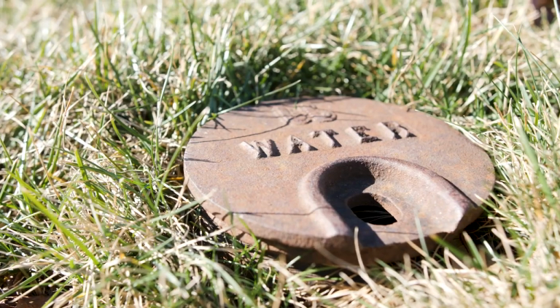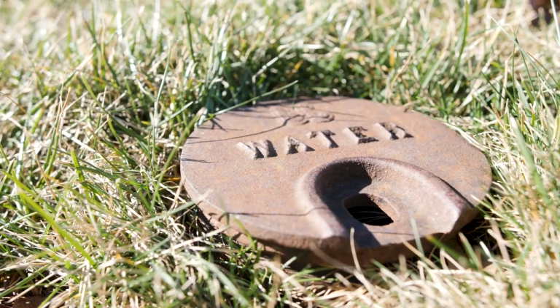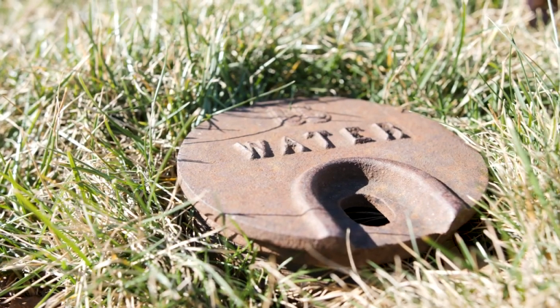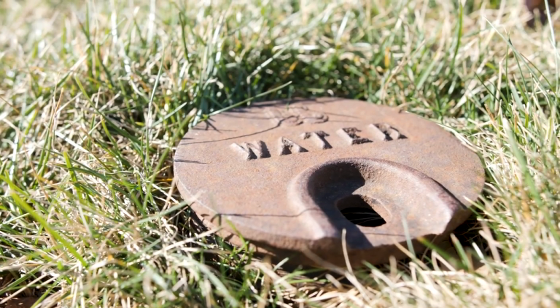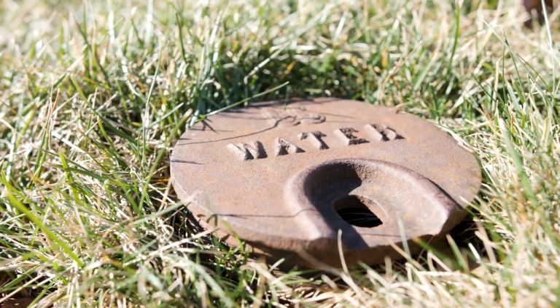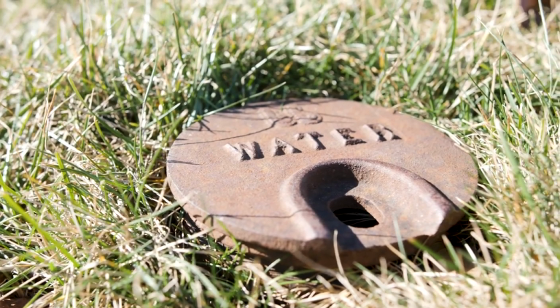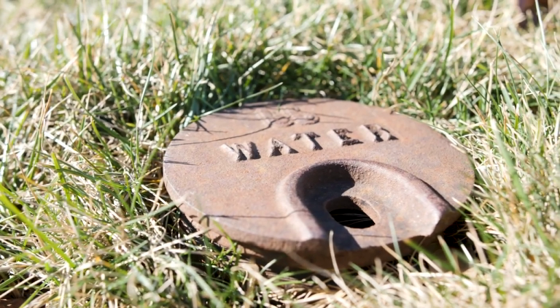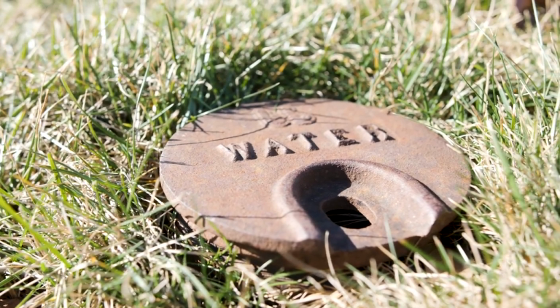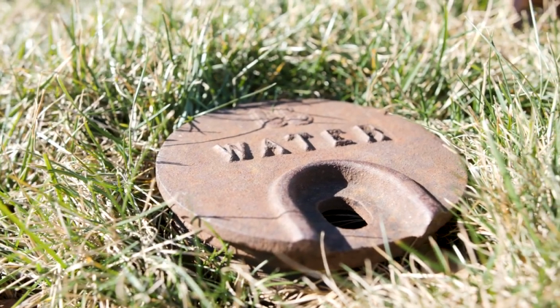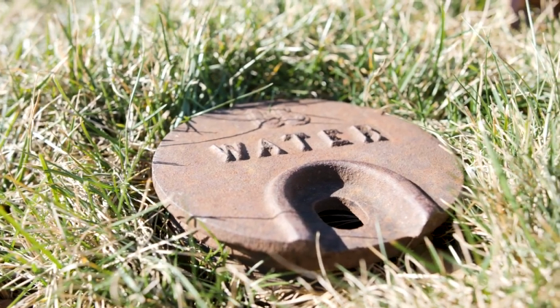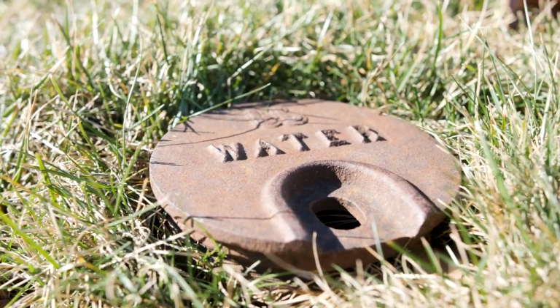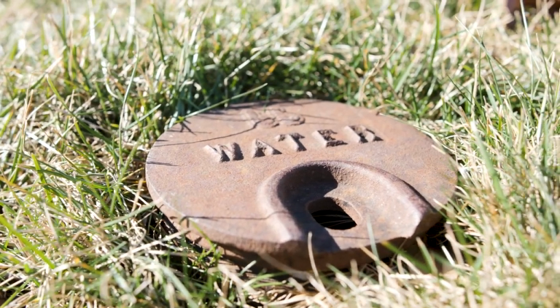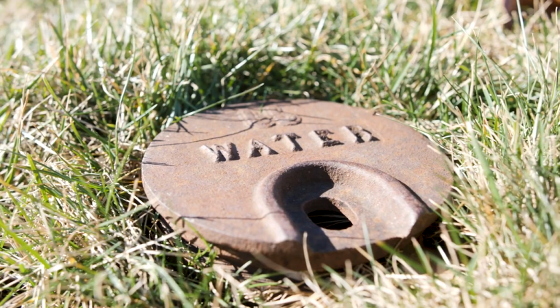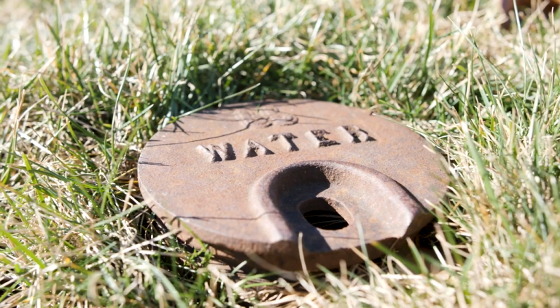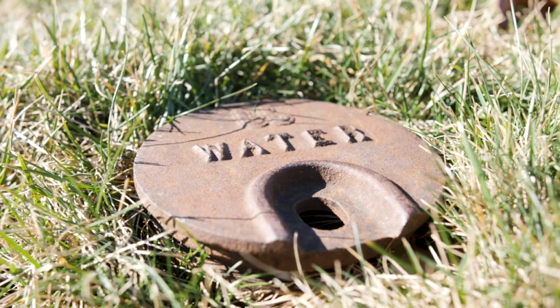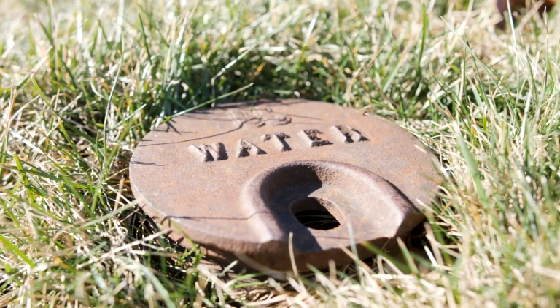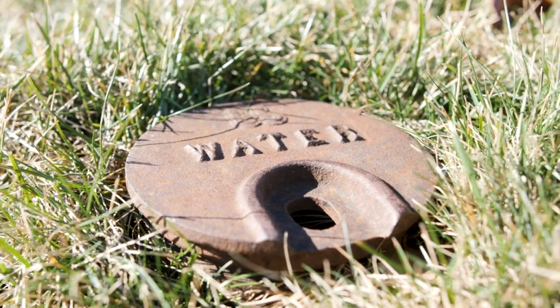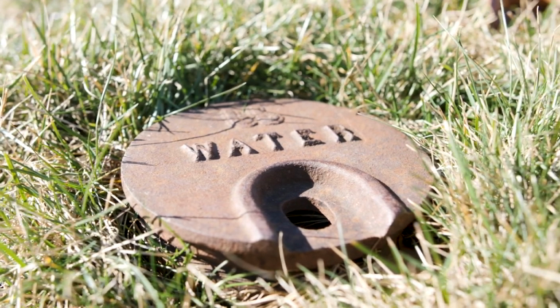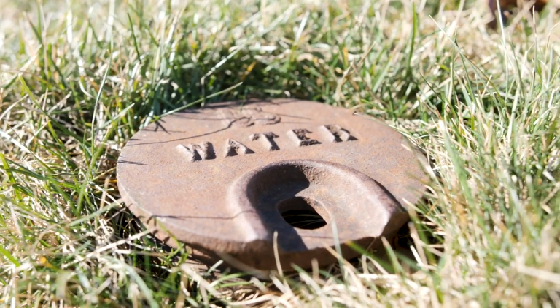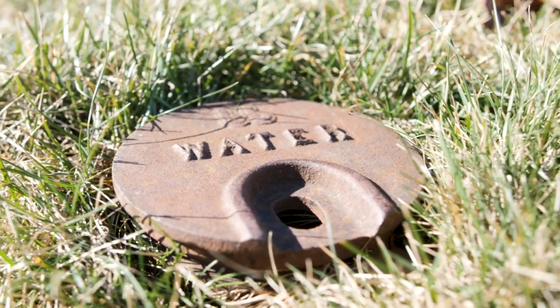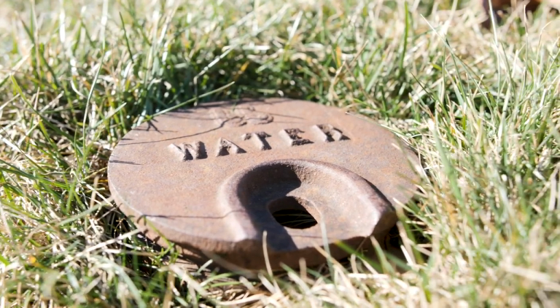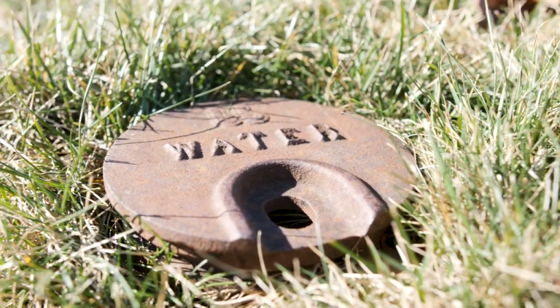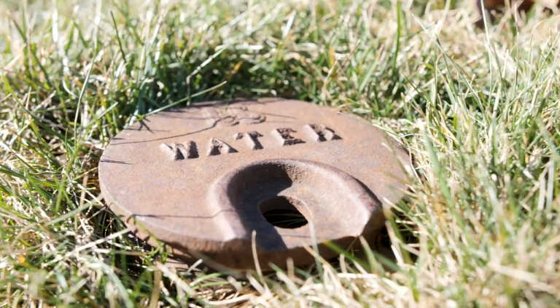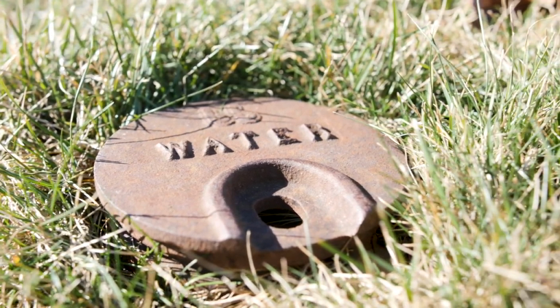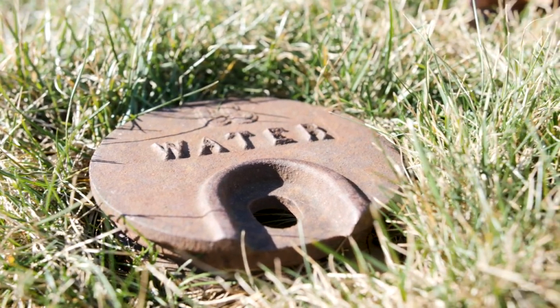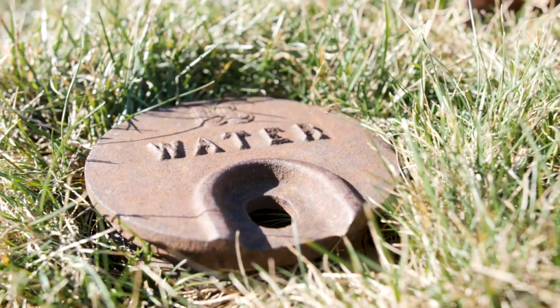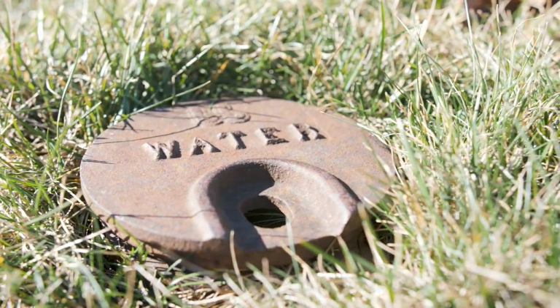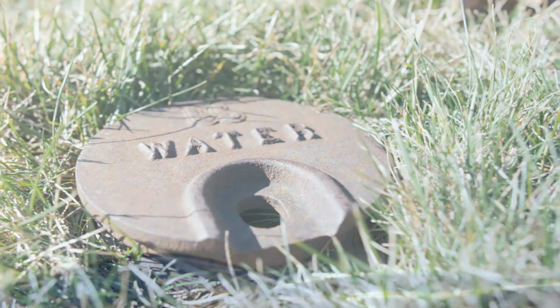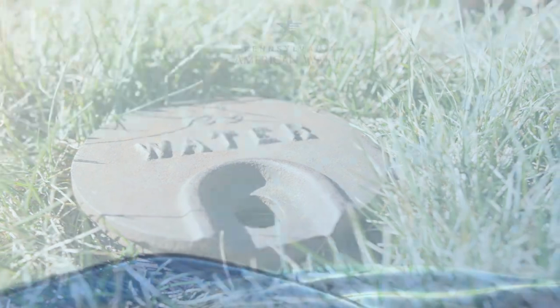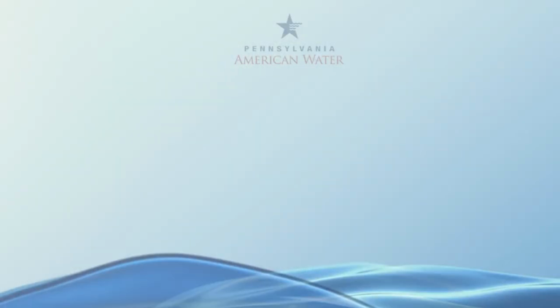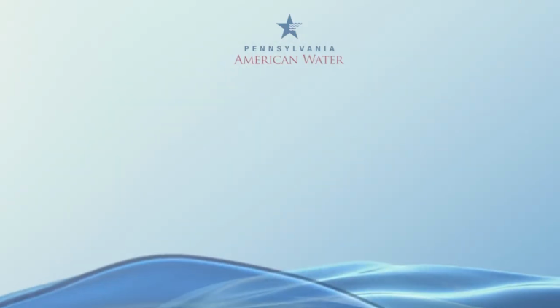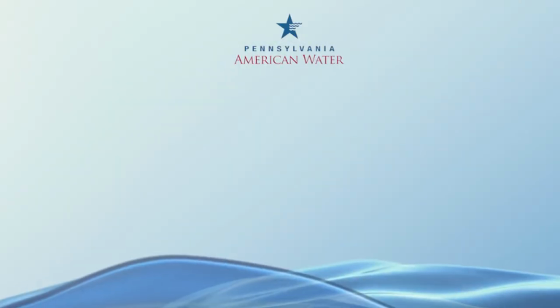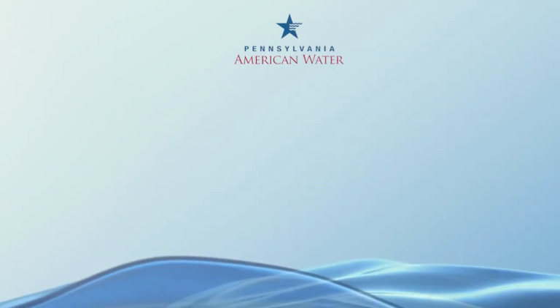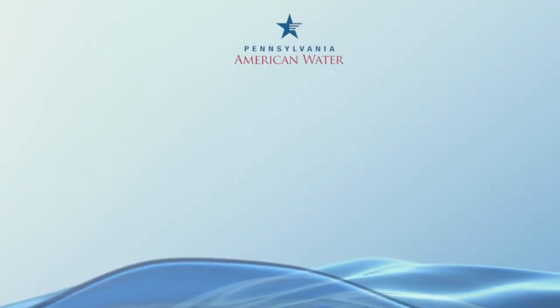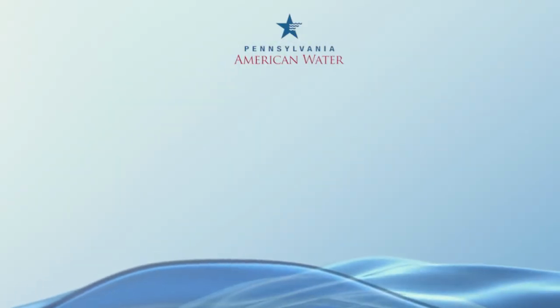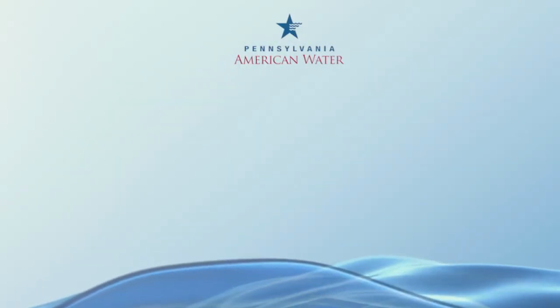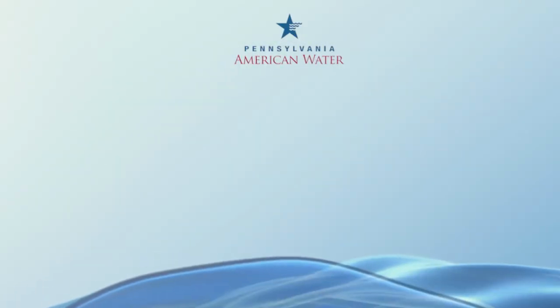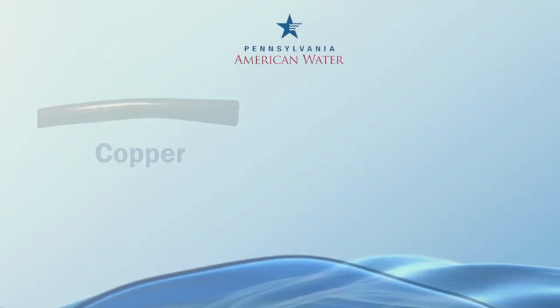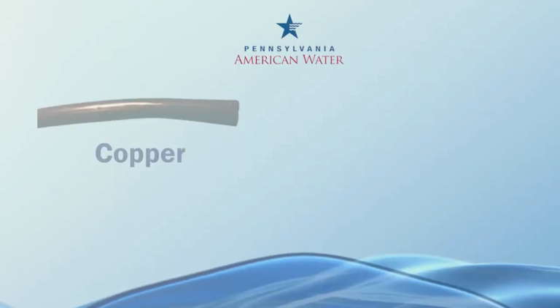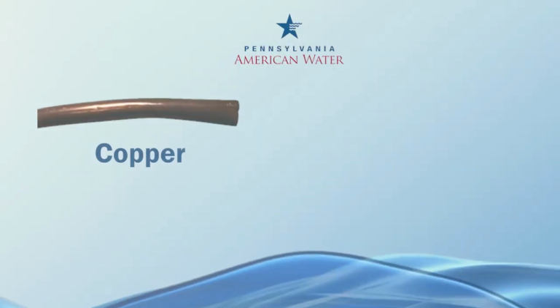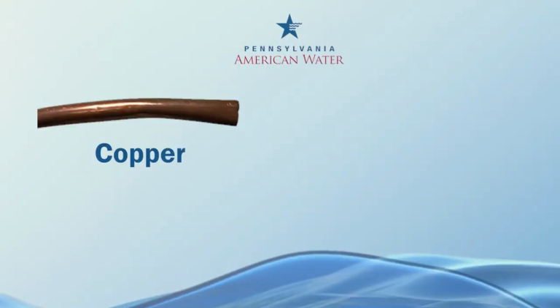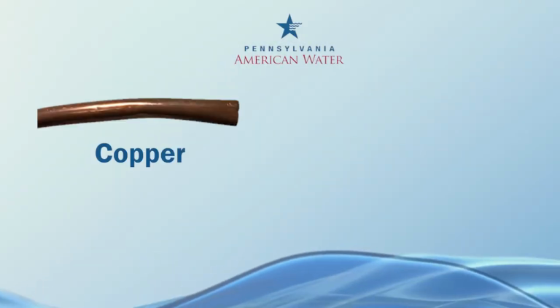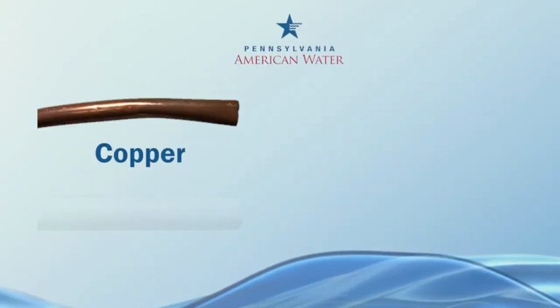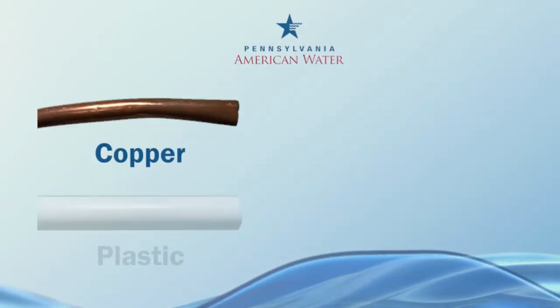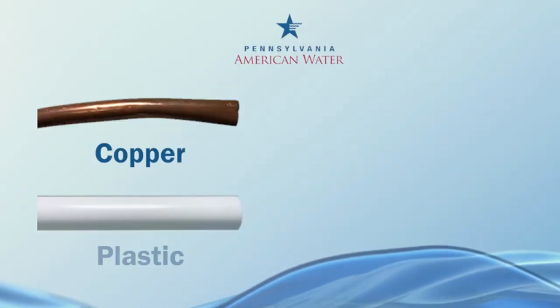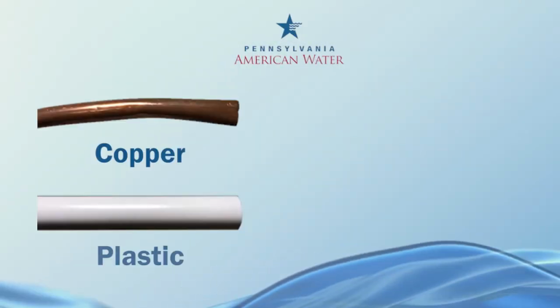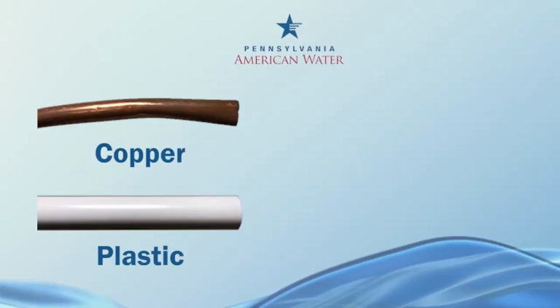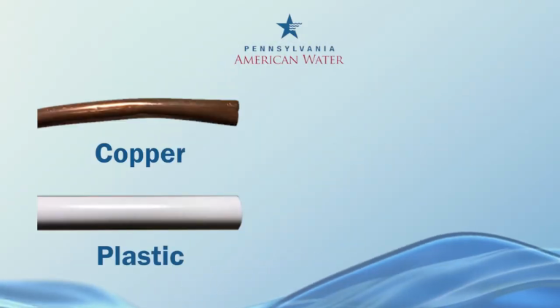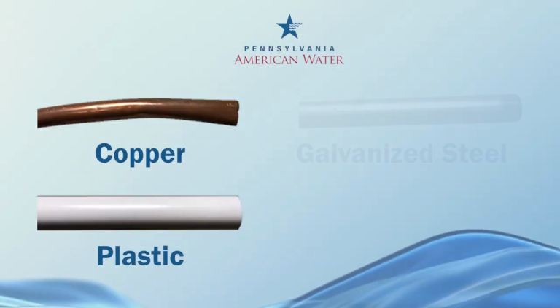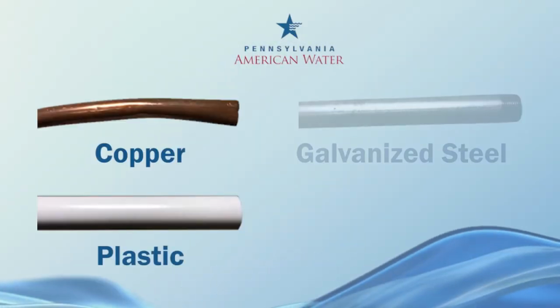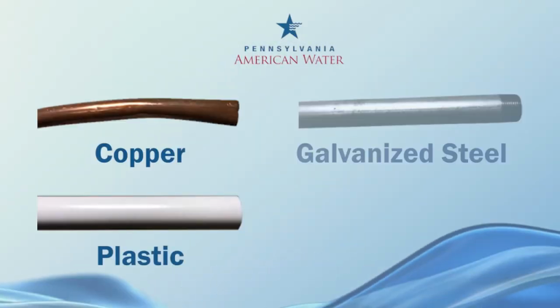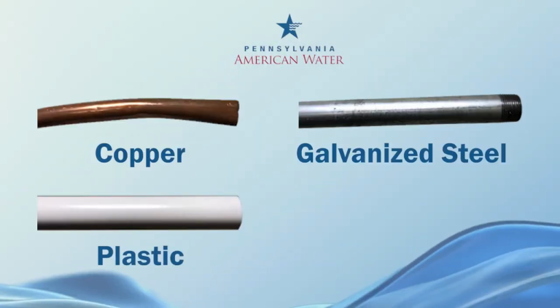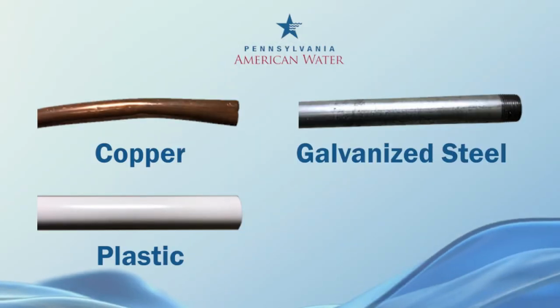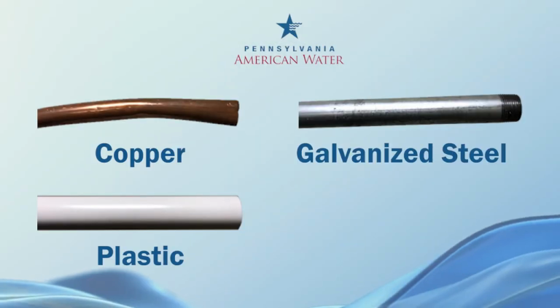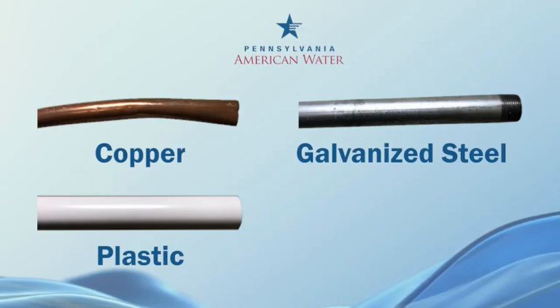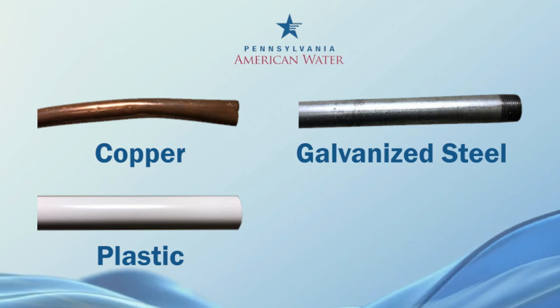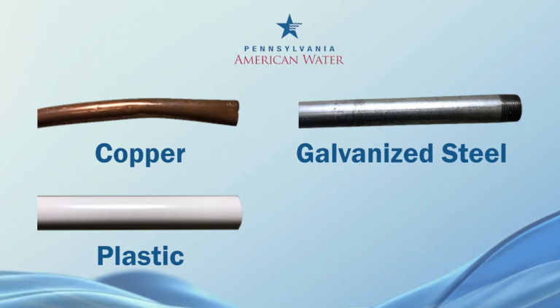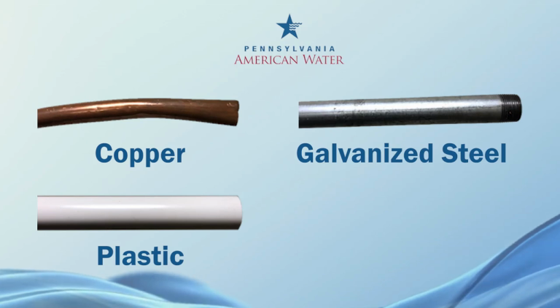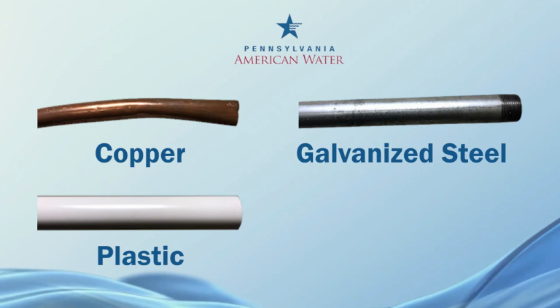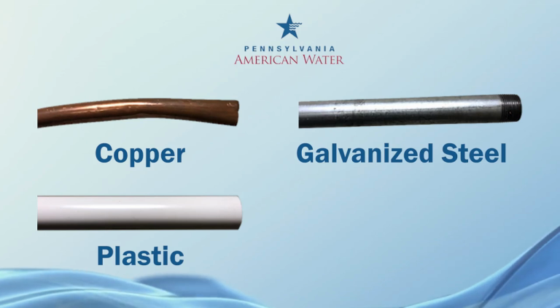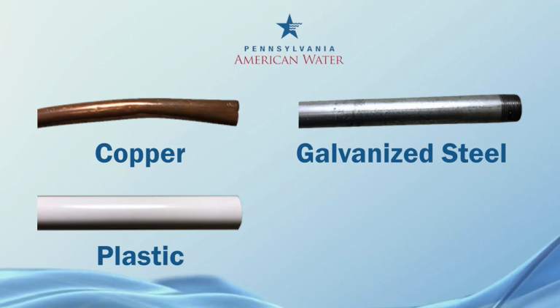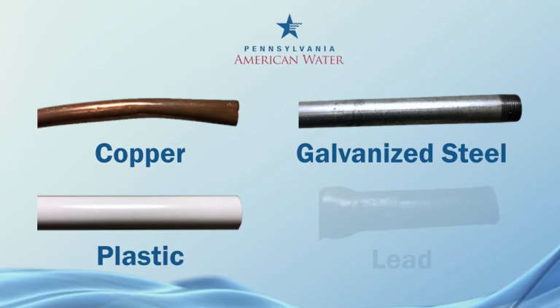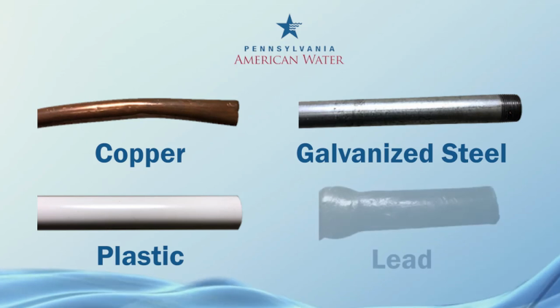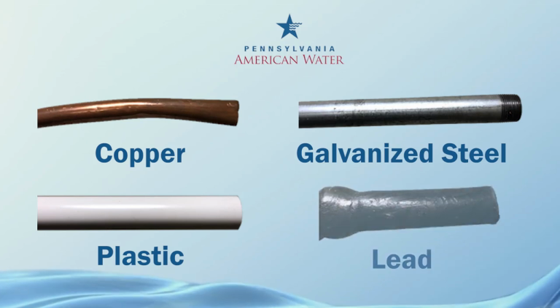Water service lines connect a utility's water main to your home or property and can be made of copper, plastic, galvanized steel, or lead.